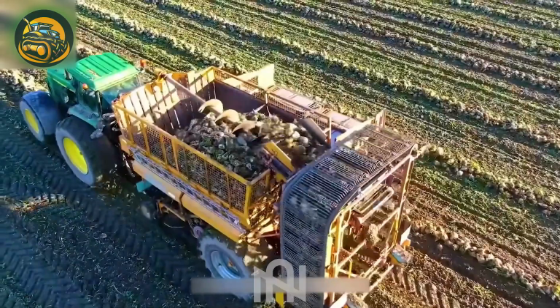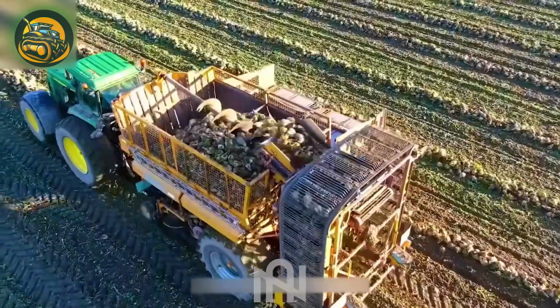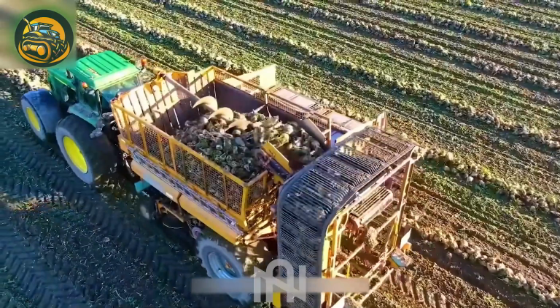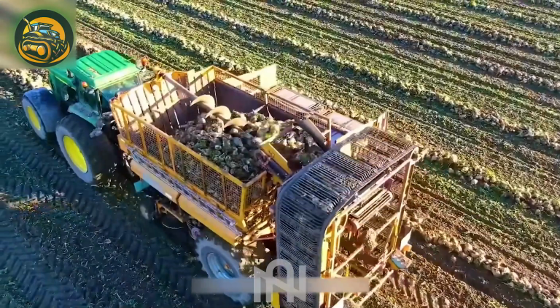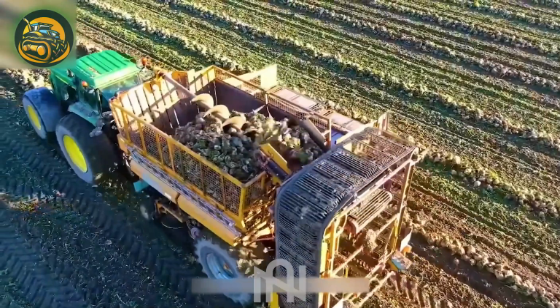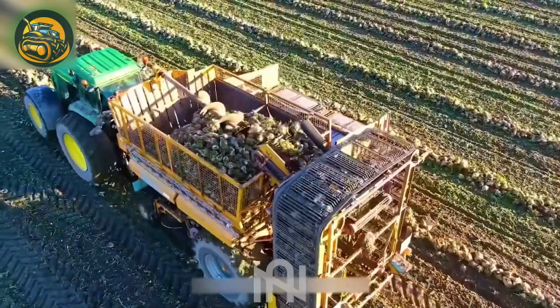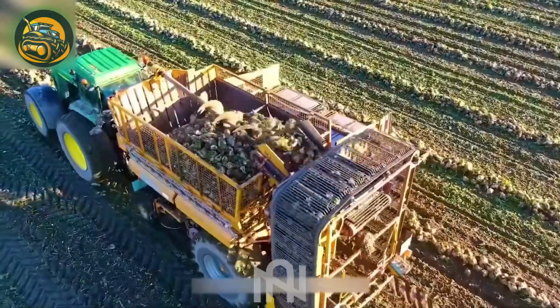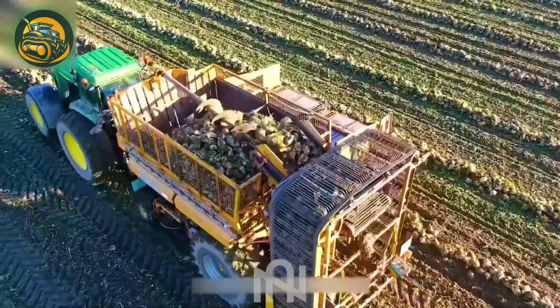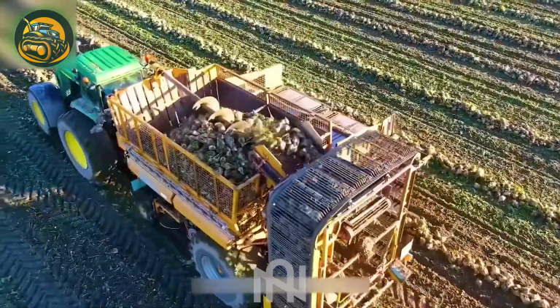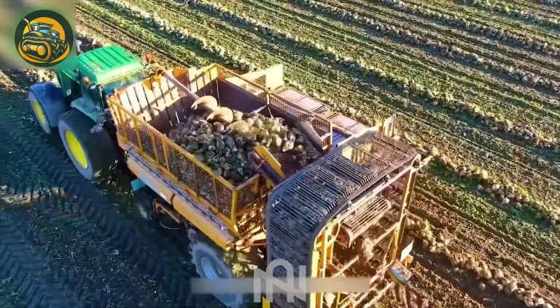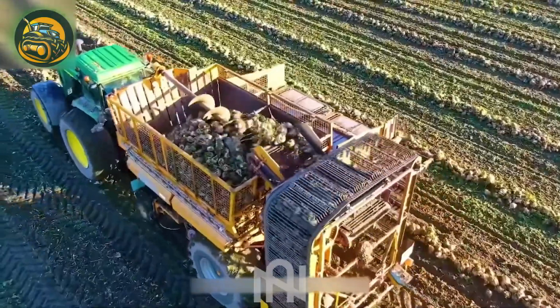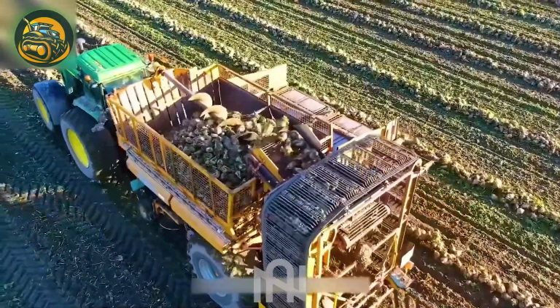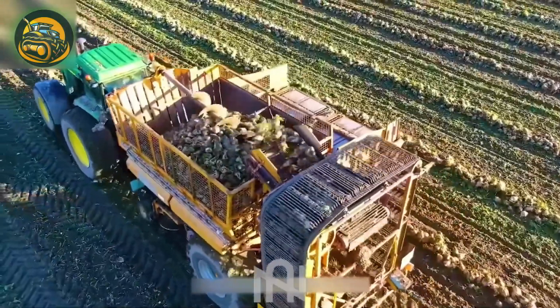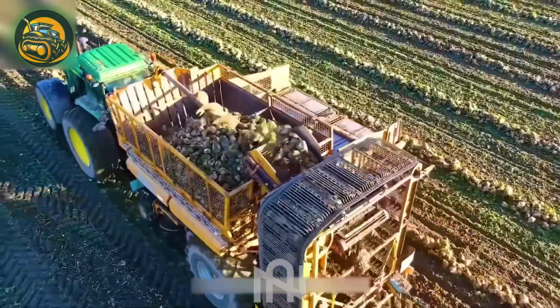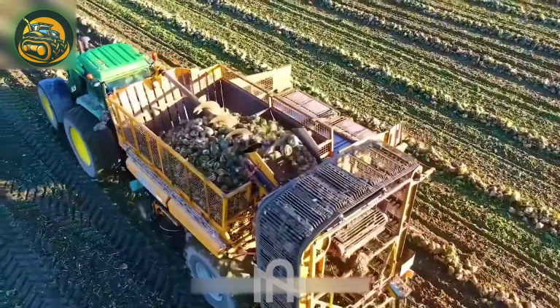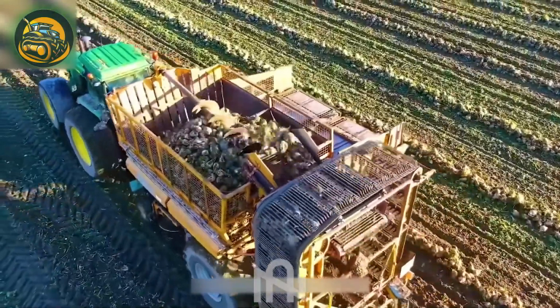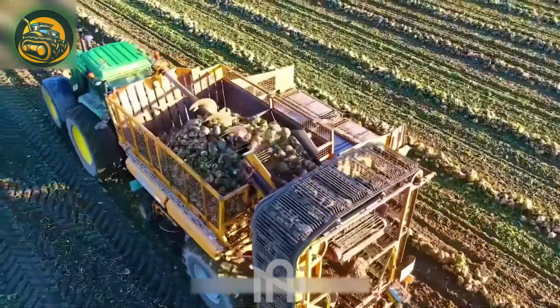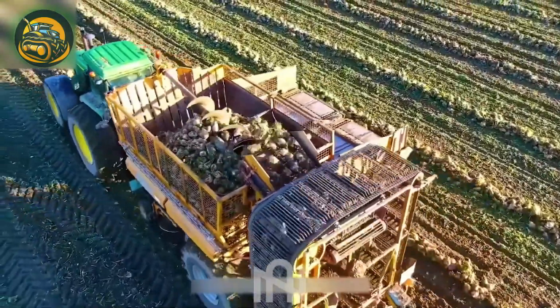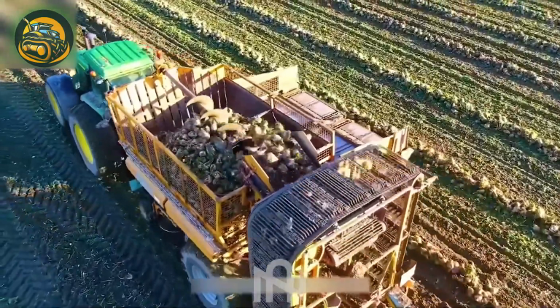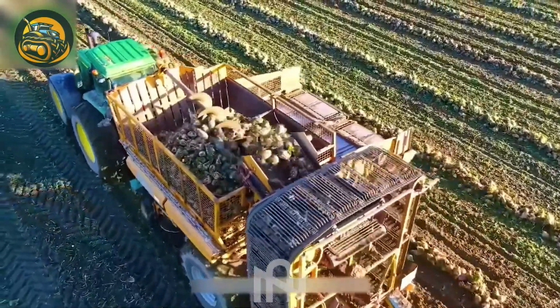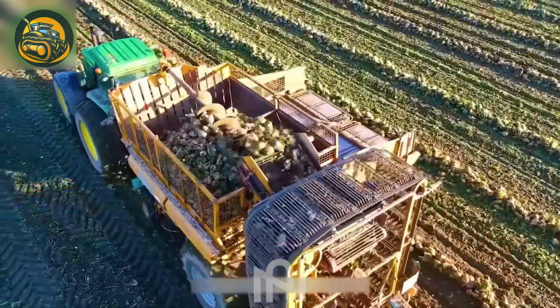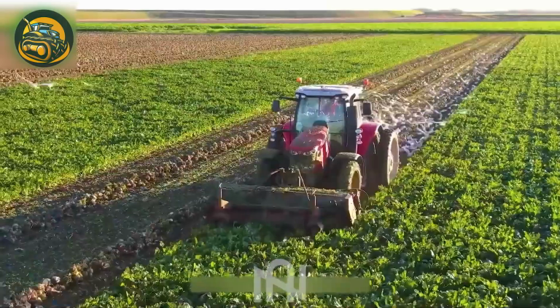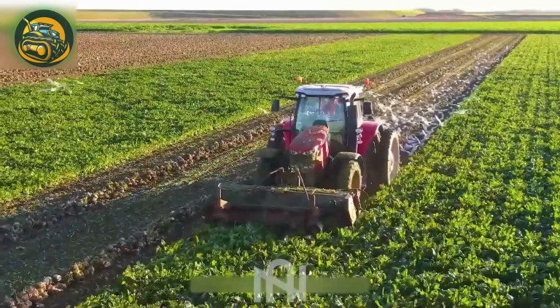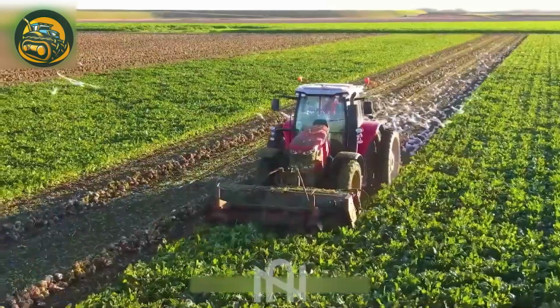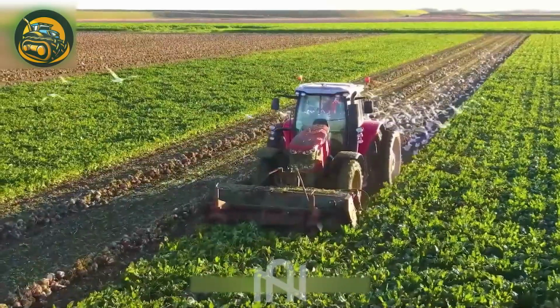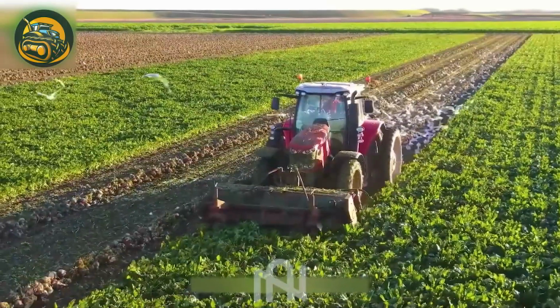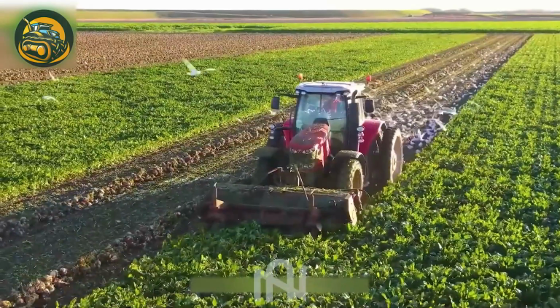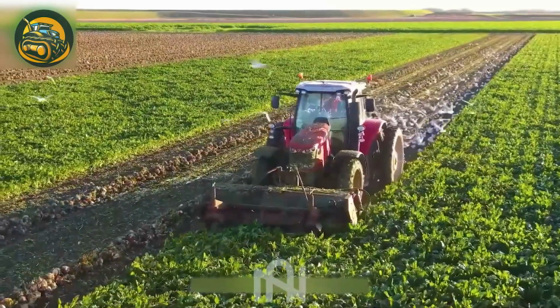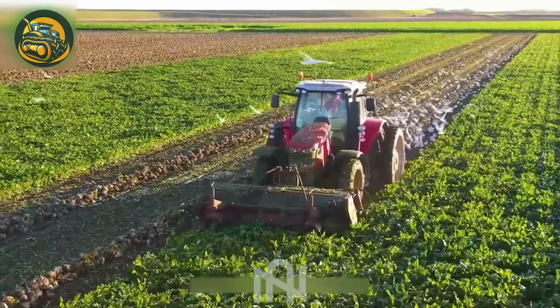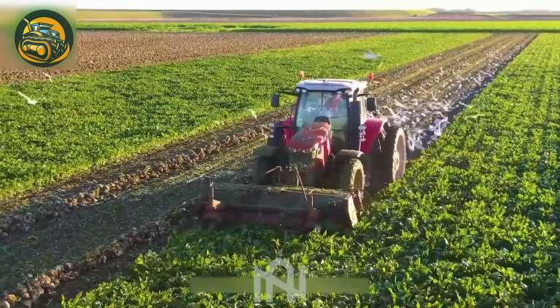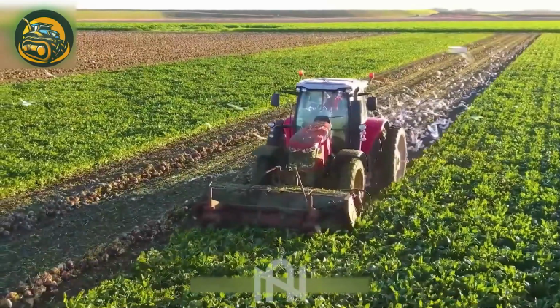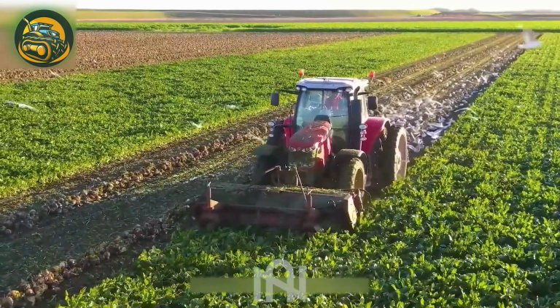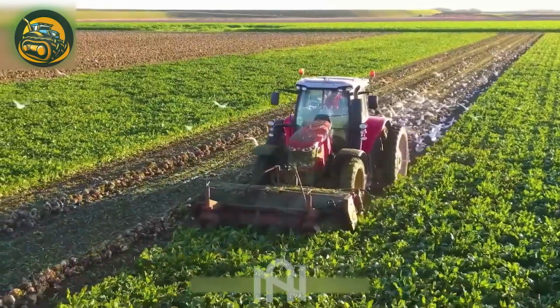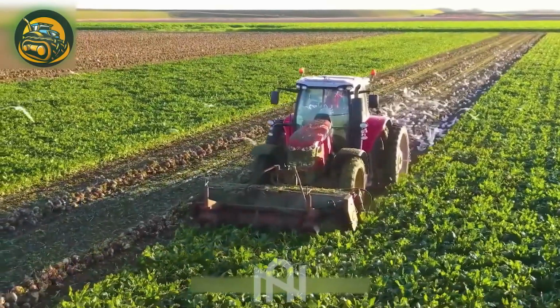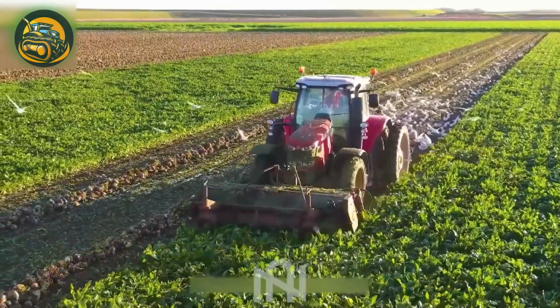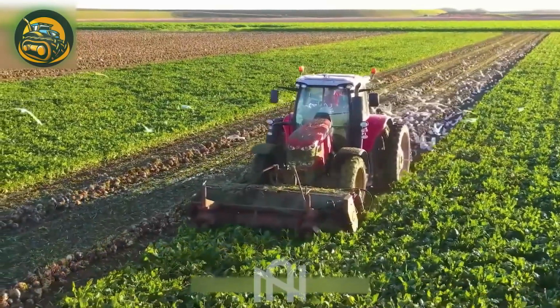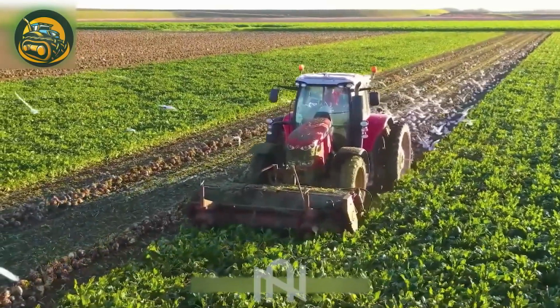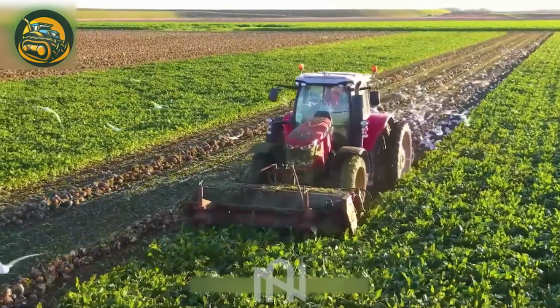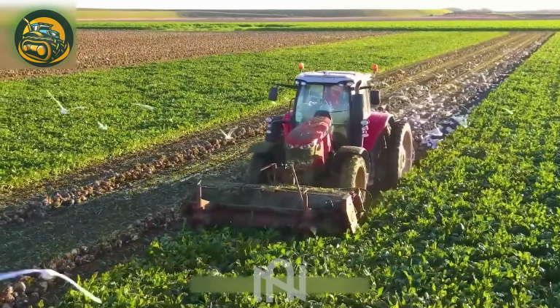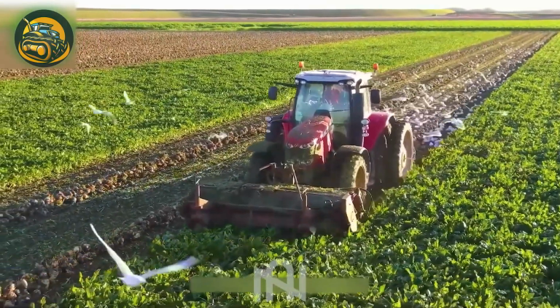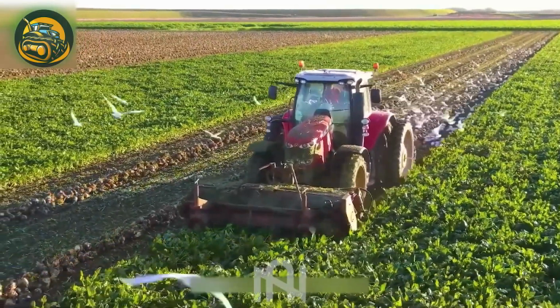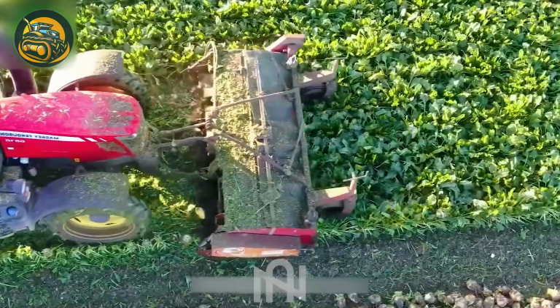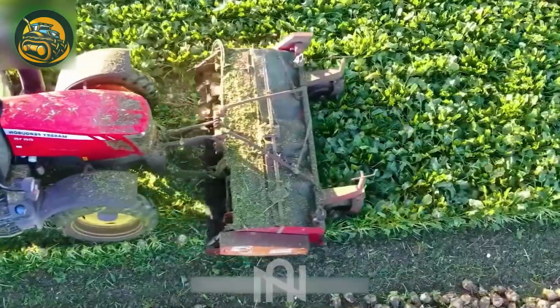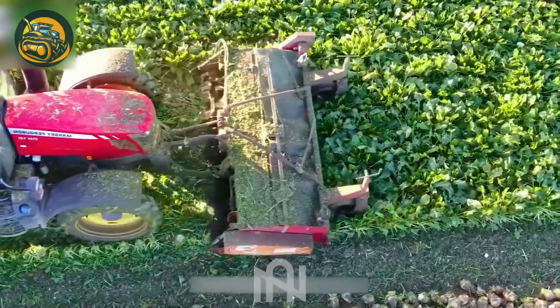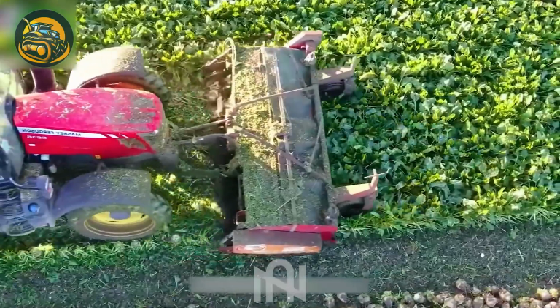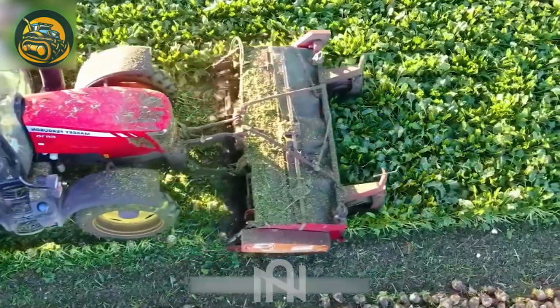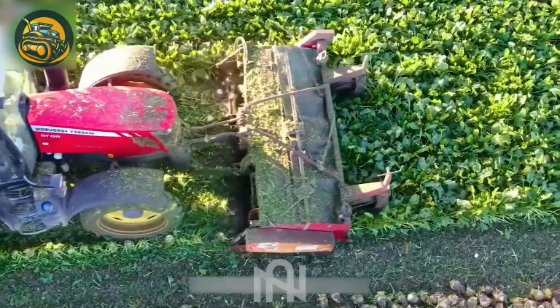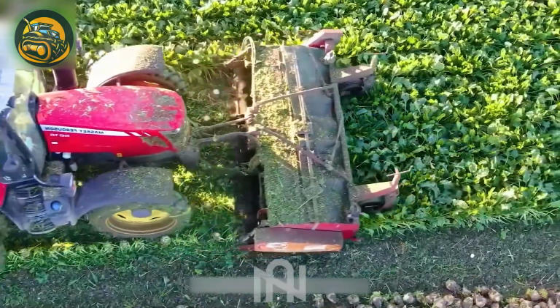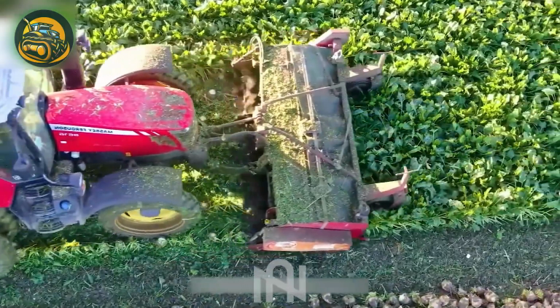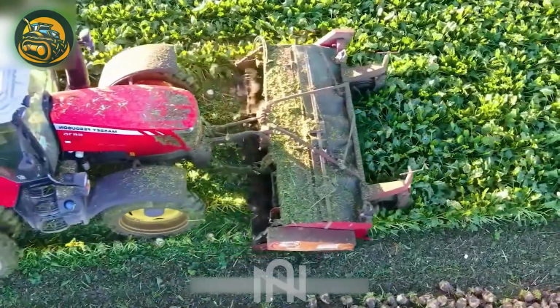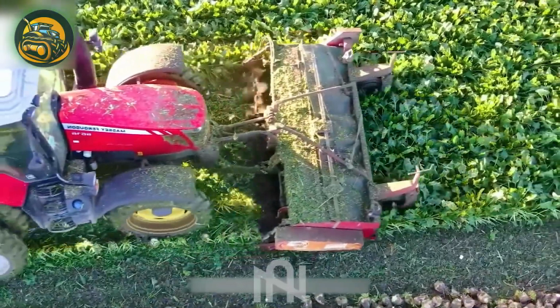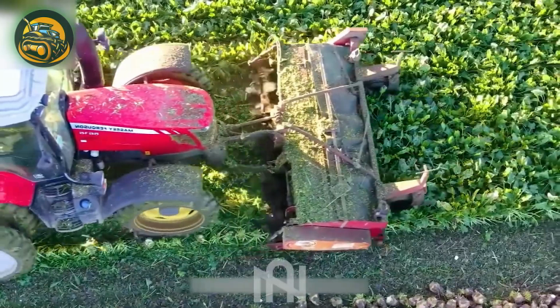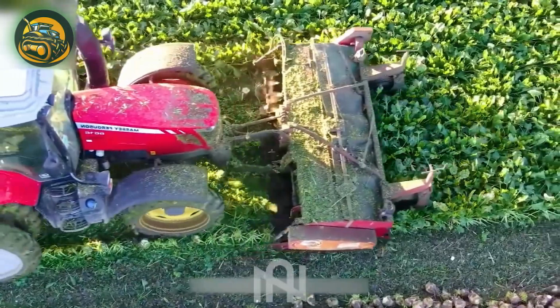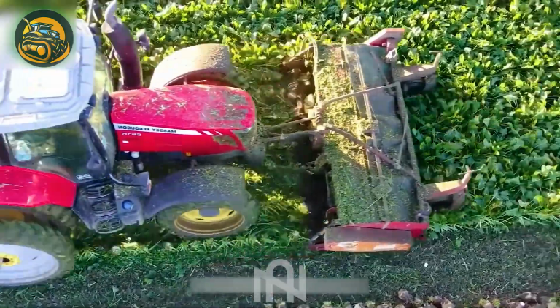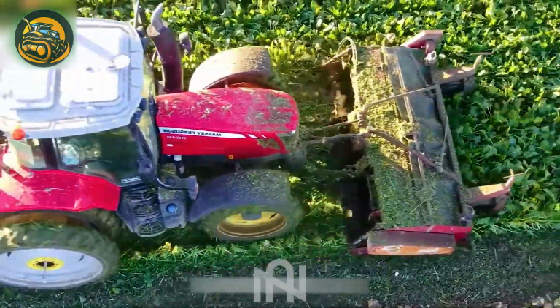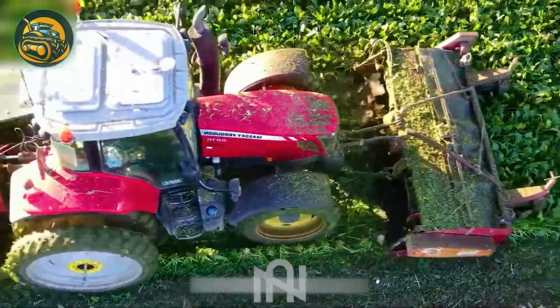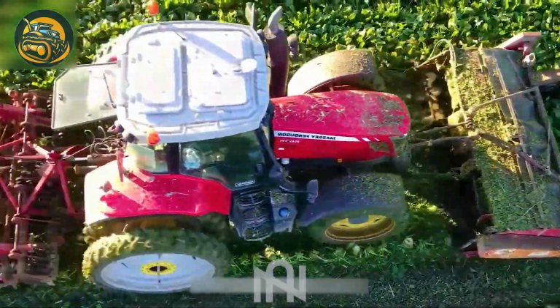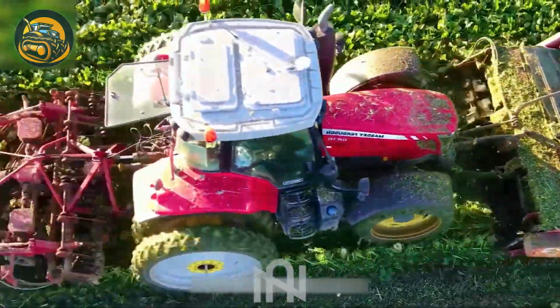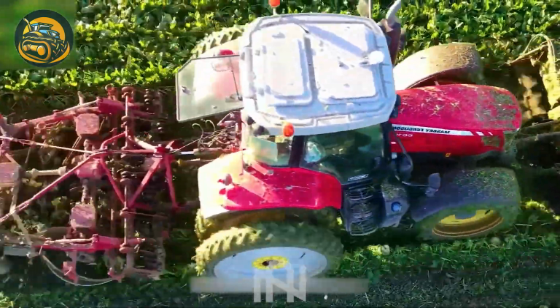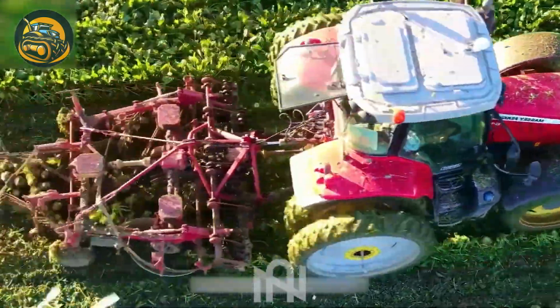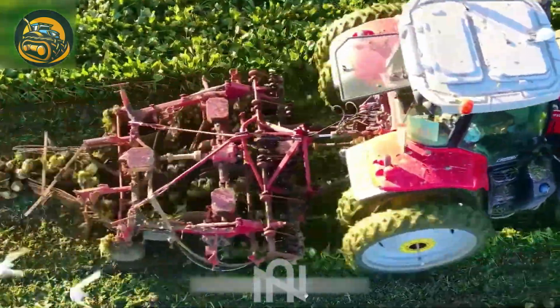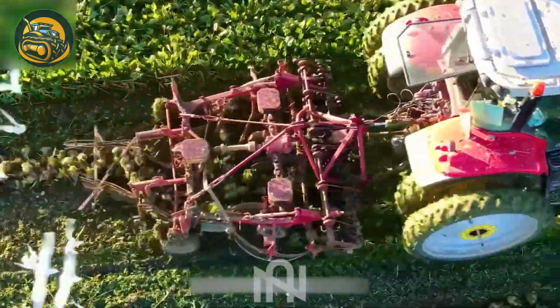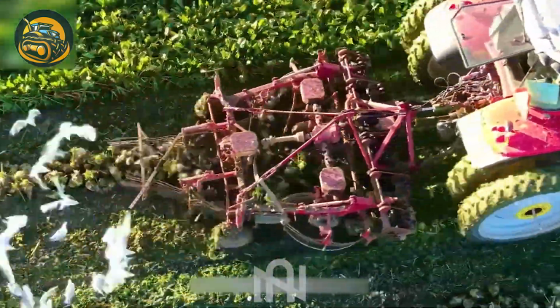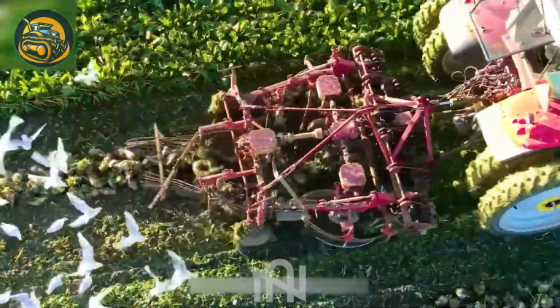The Sugar Beet Harvester: a farming wizard turning fields into sweet treasure troves with efficiency and a touch of magic.